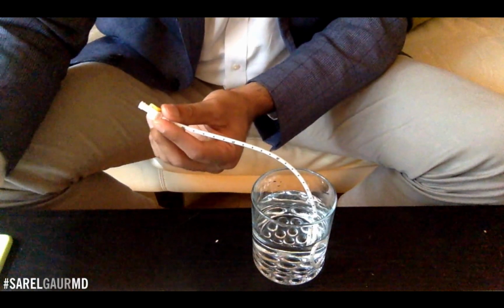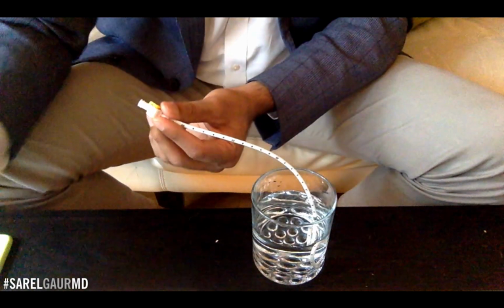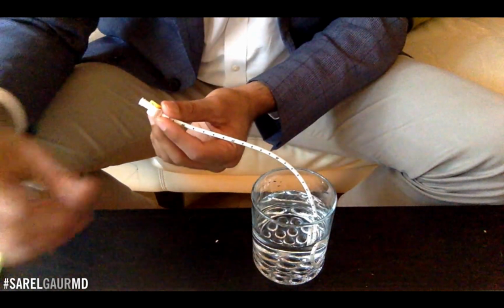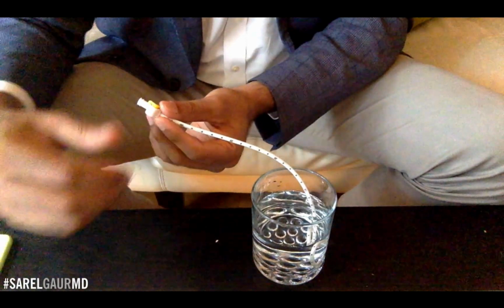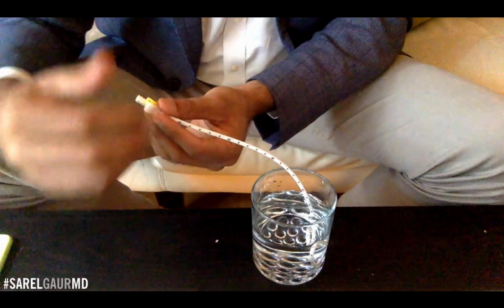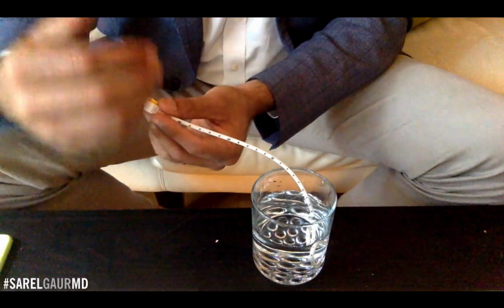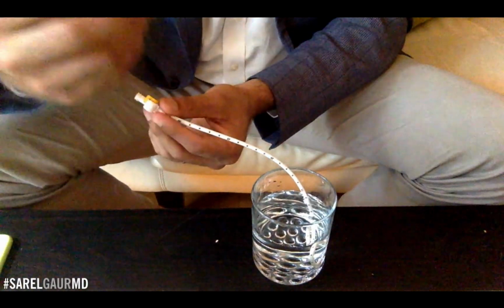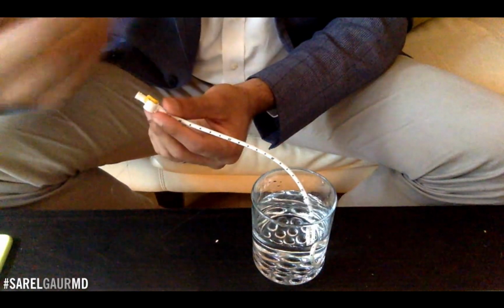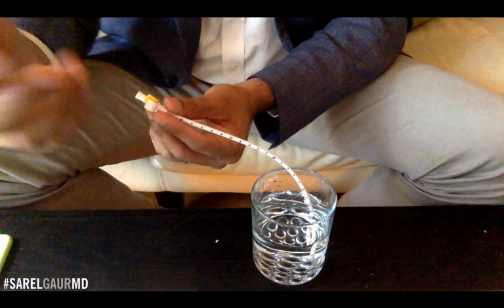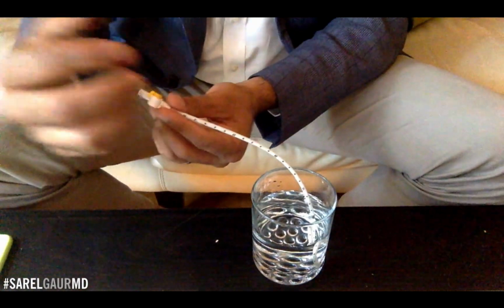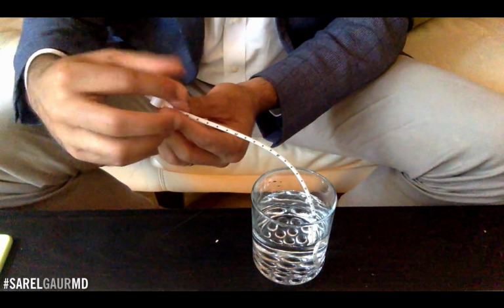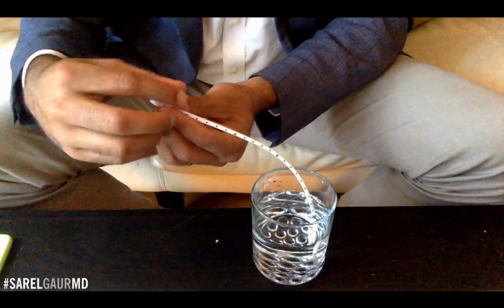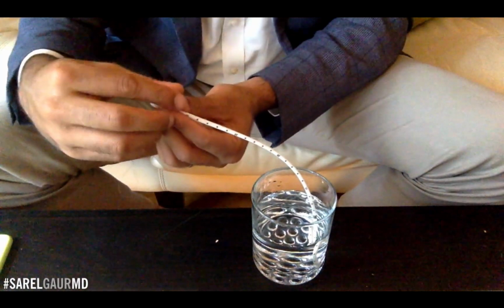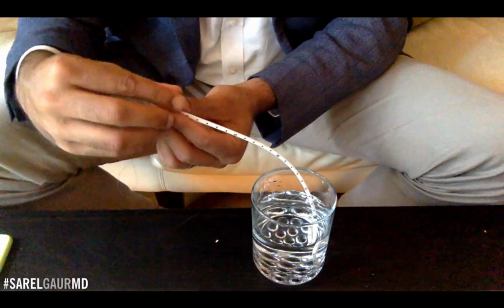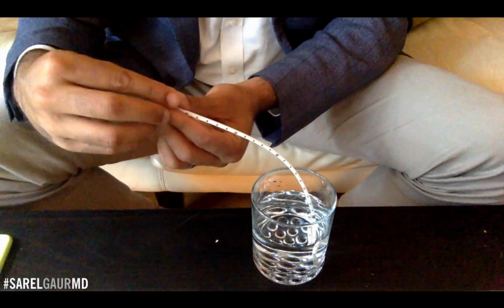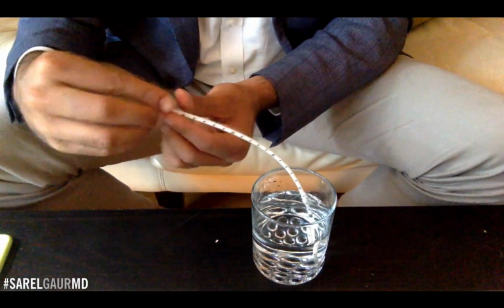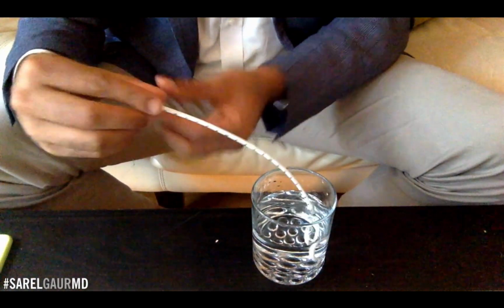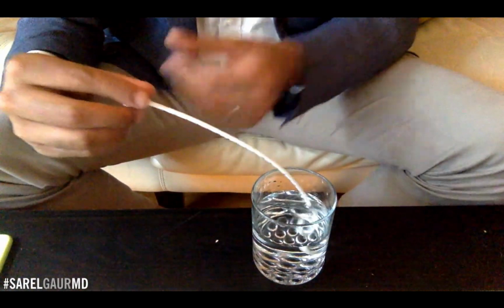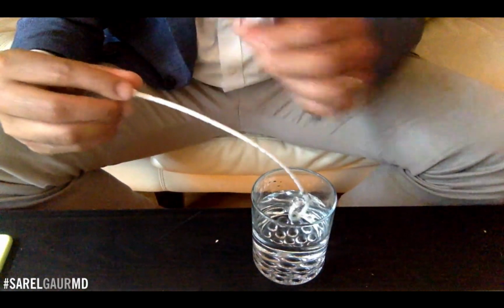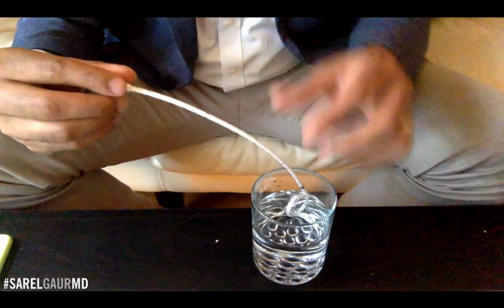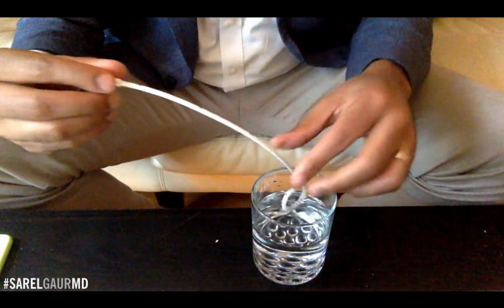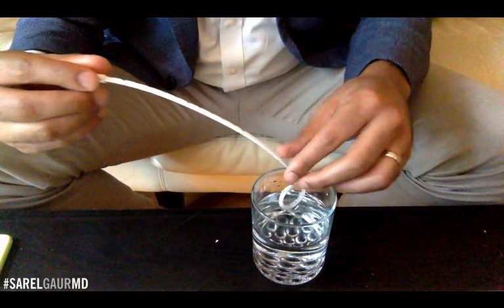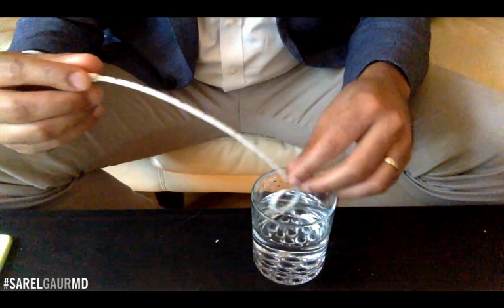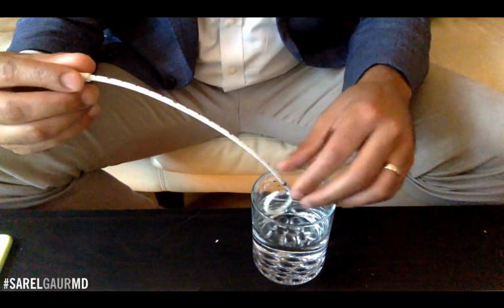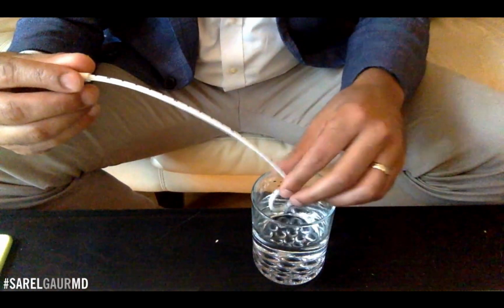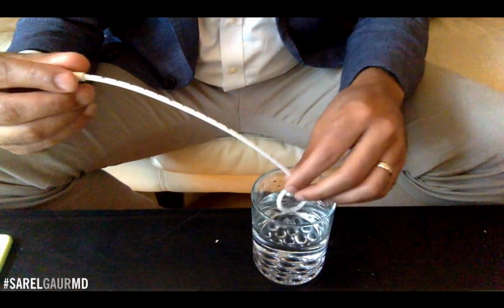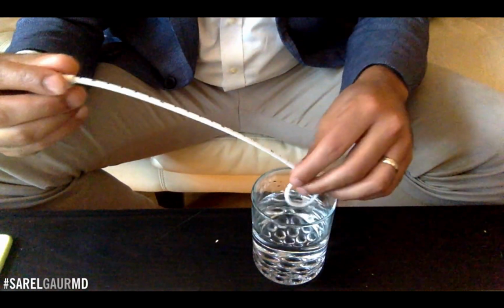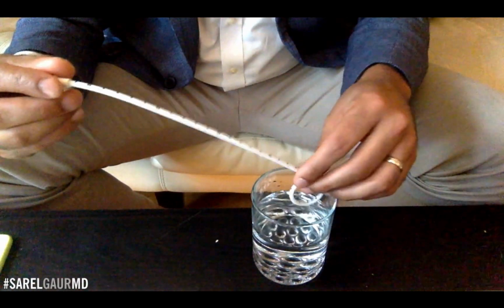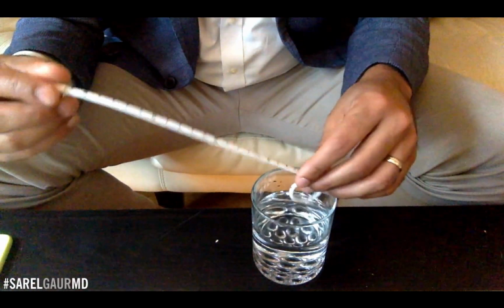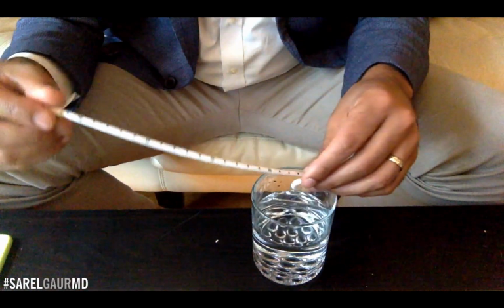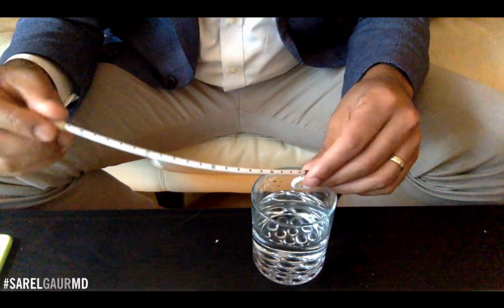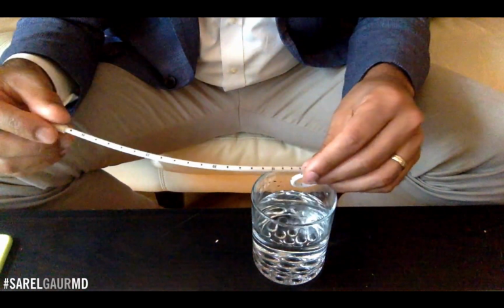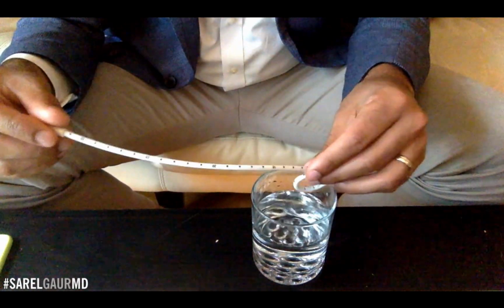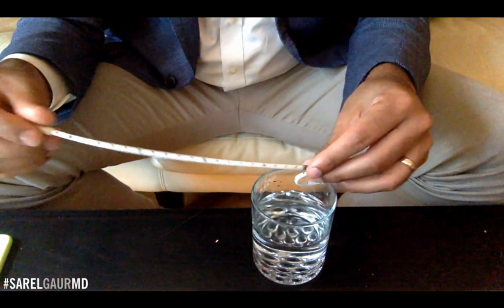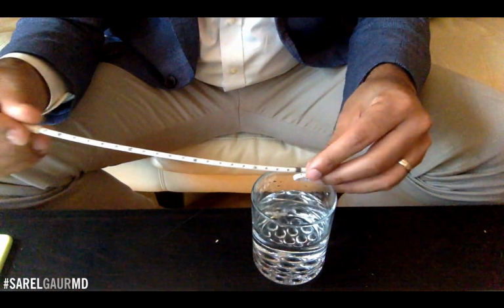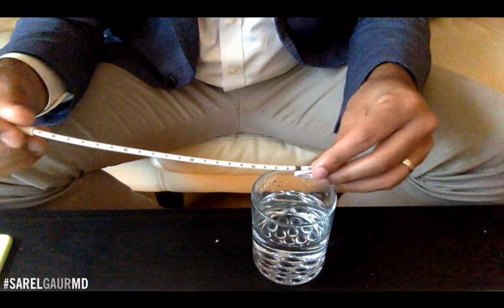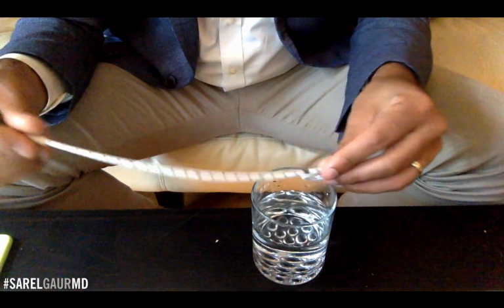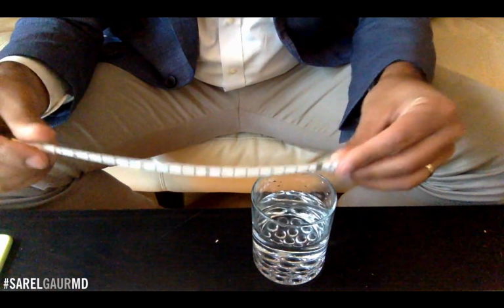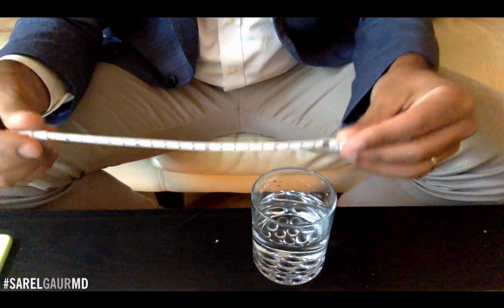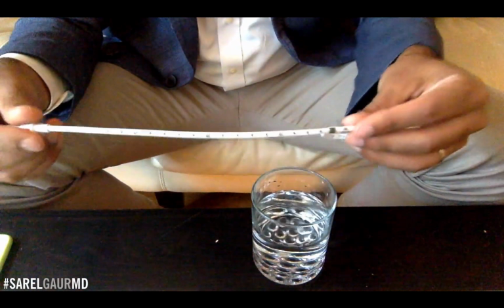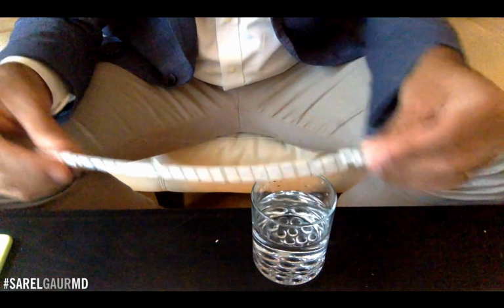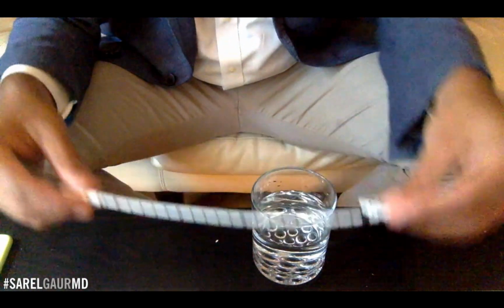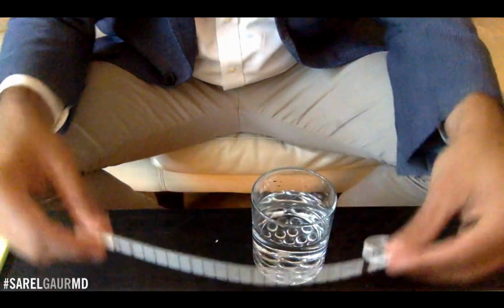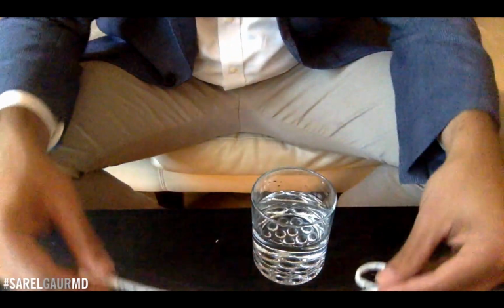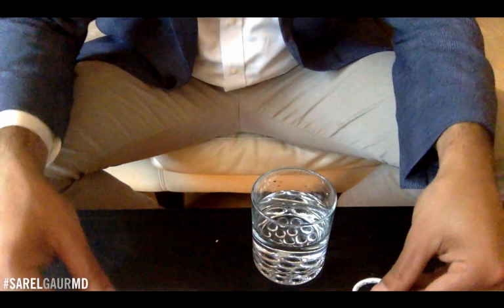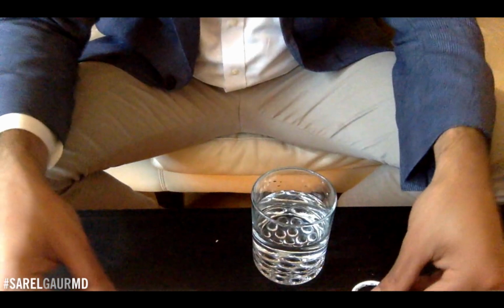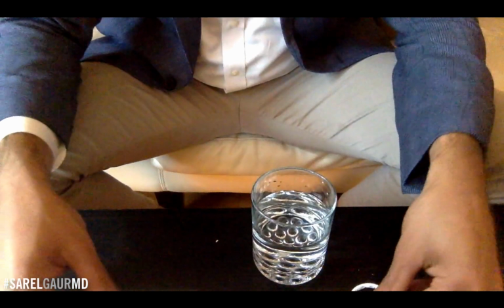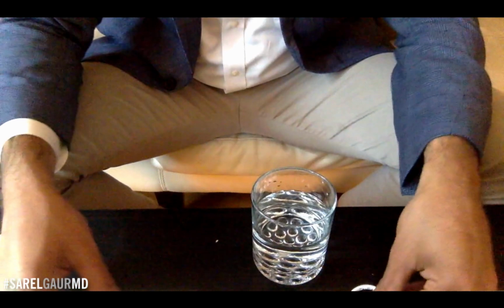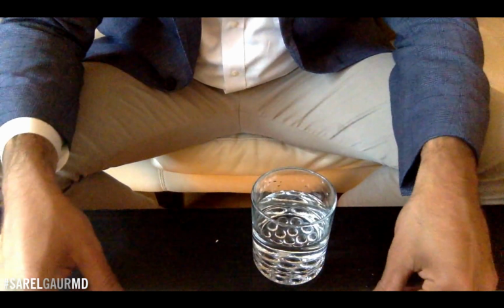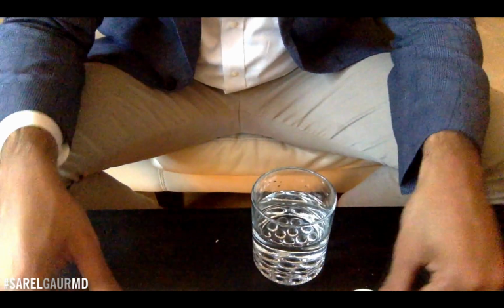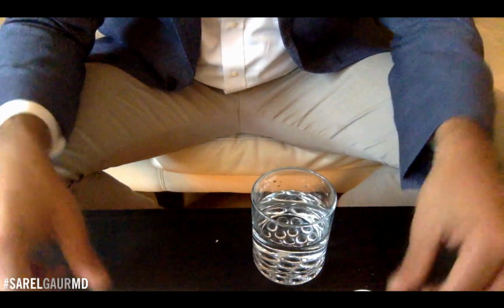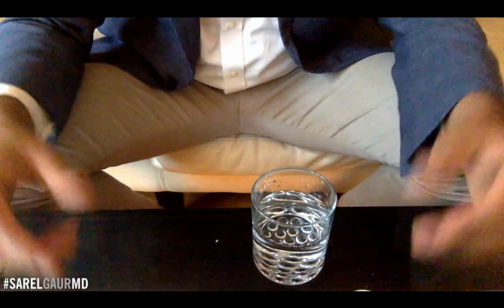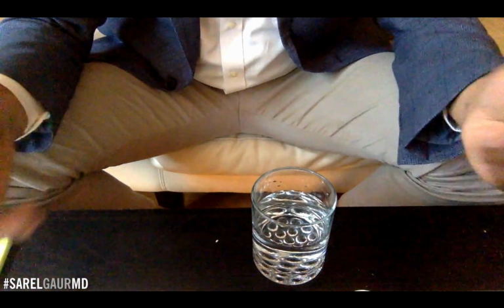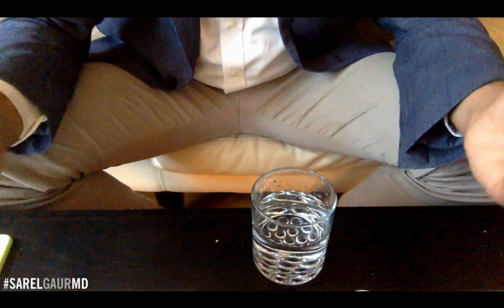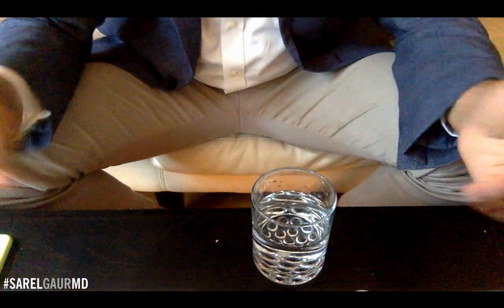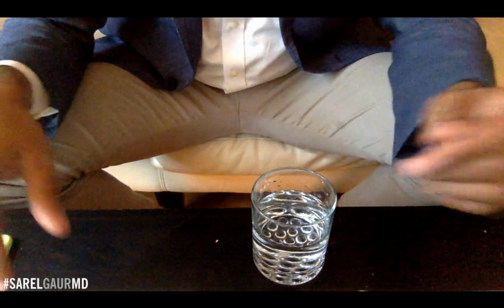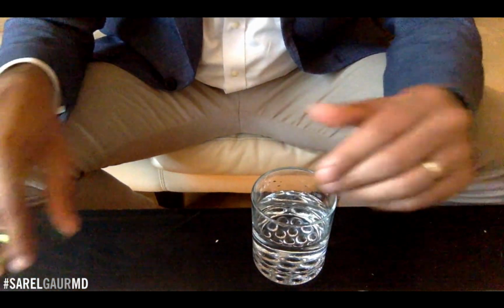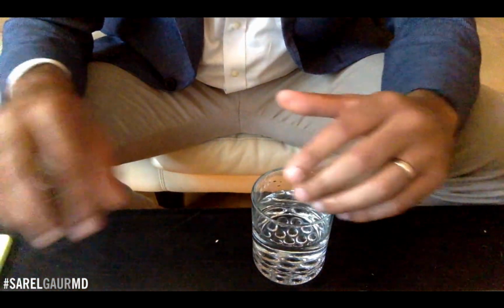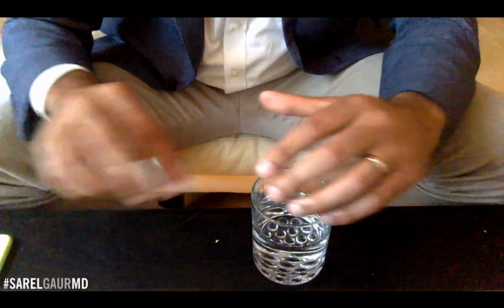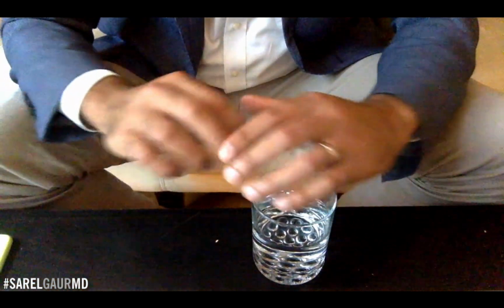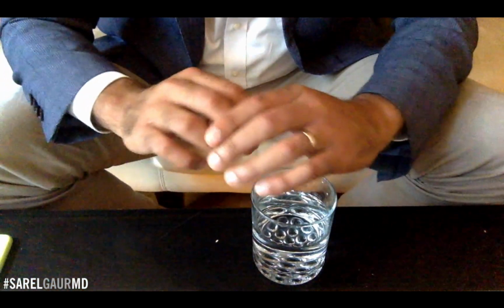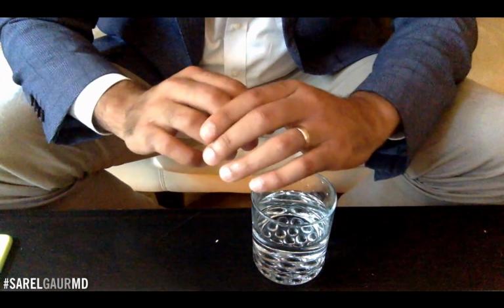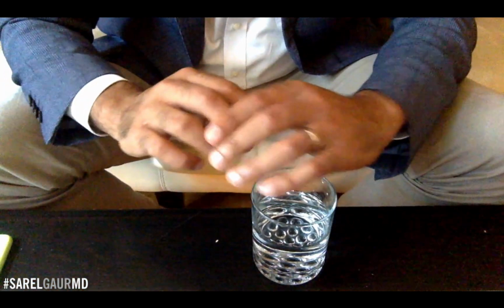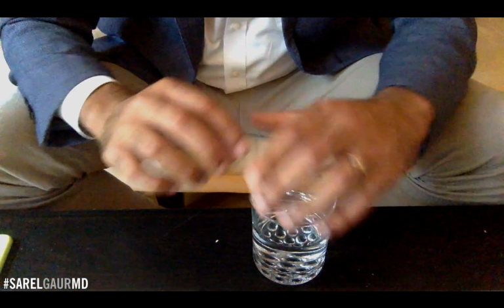Whether that's an abscess, whether that is a blocked kidney like a nephrostomy — that's all the catheter is about.